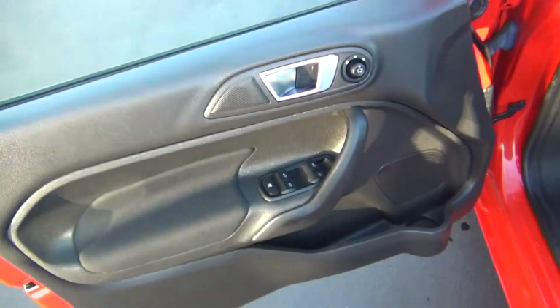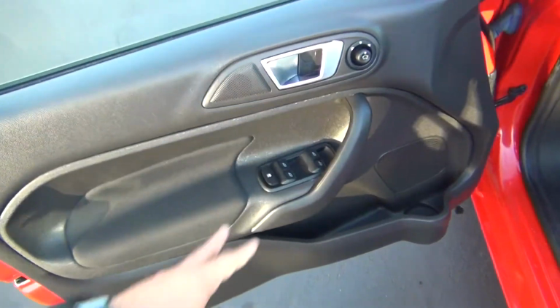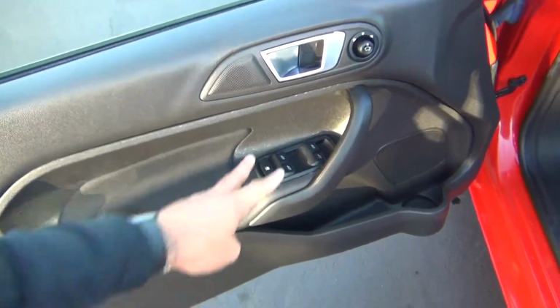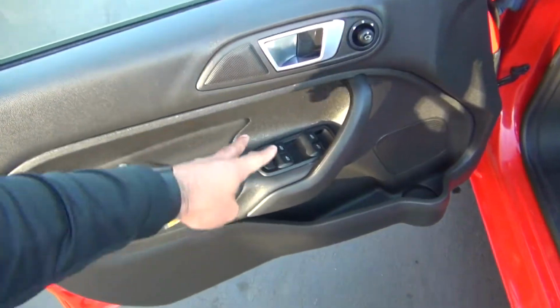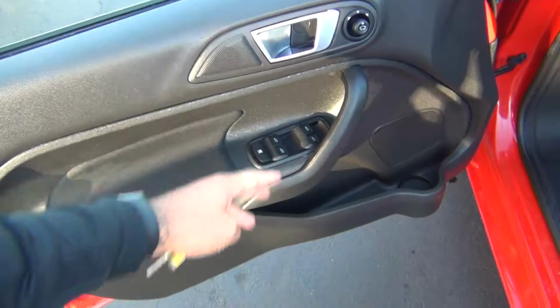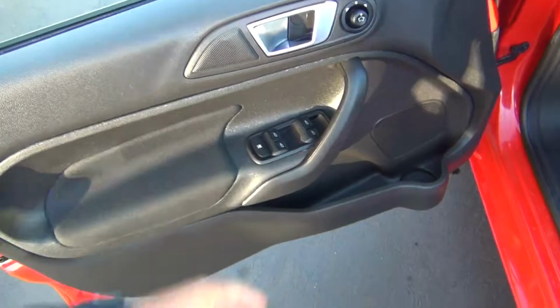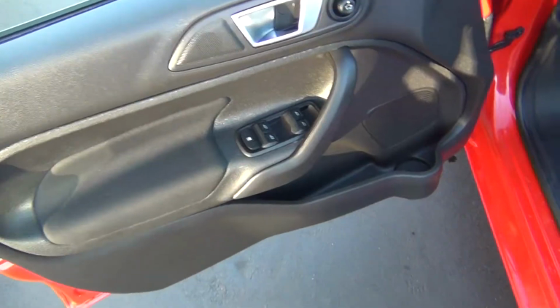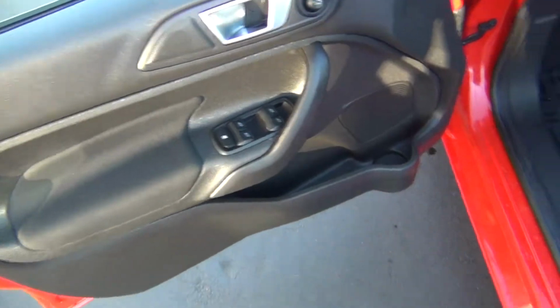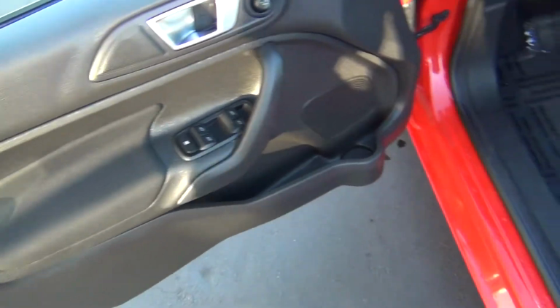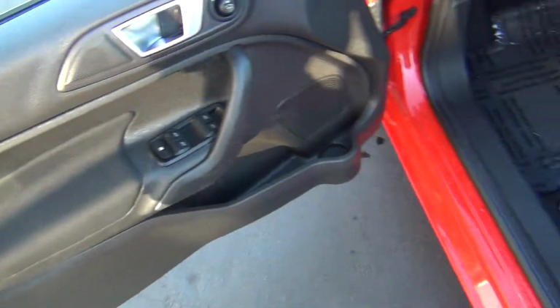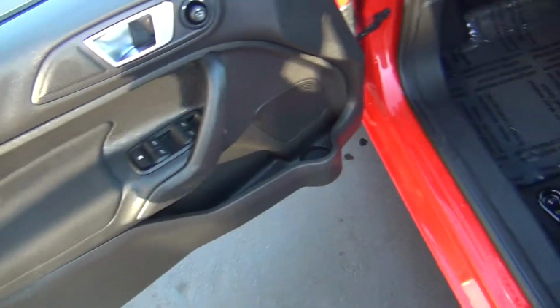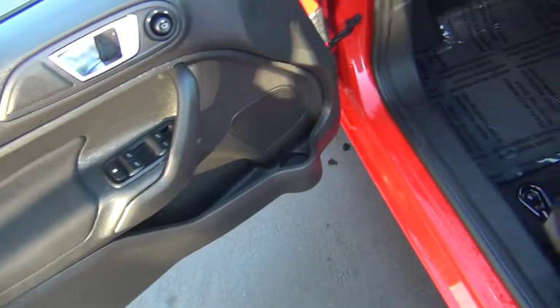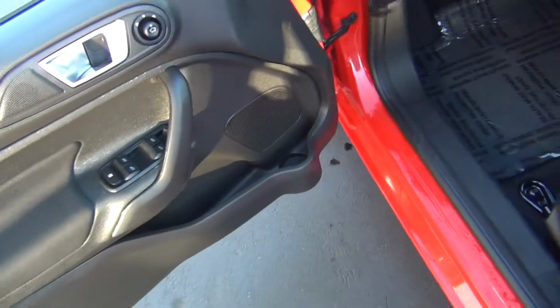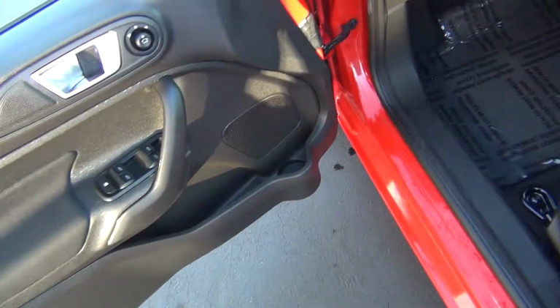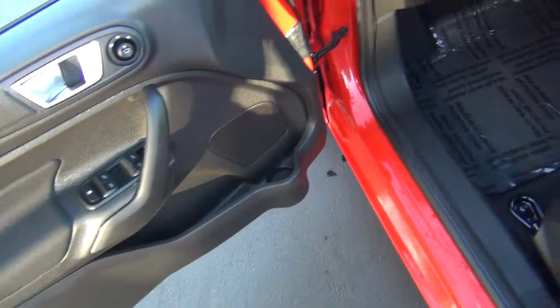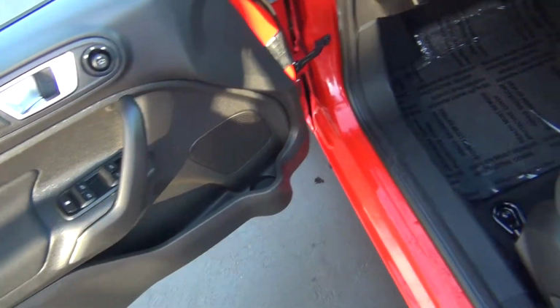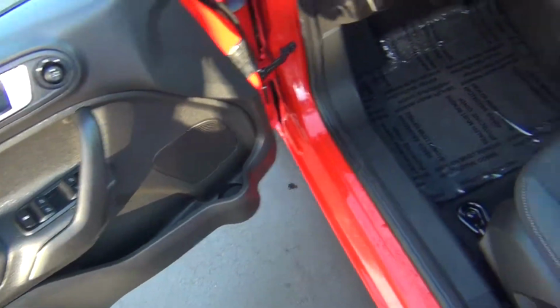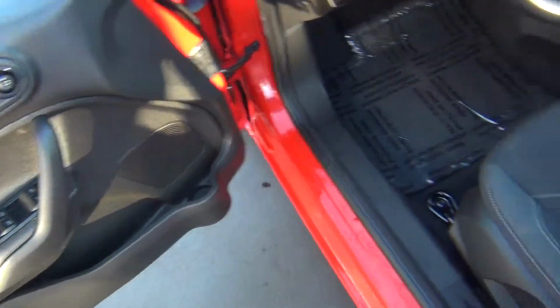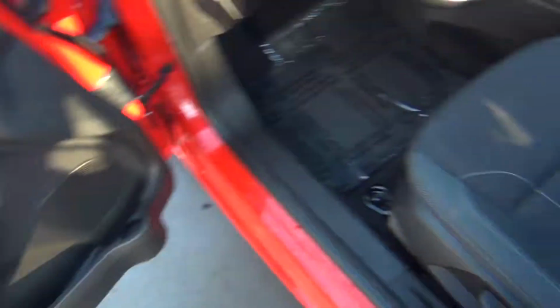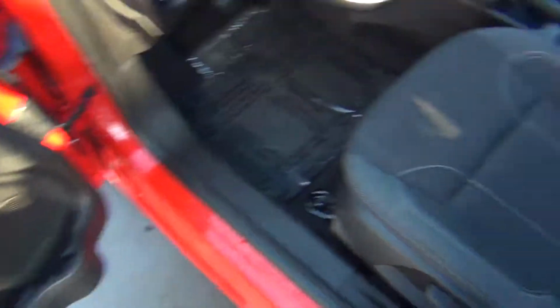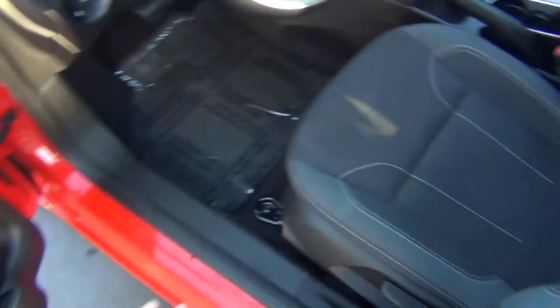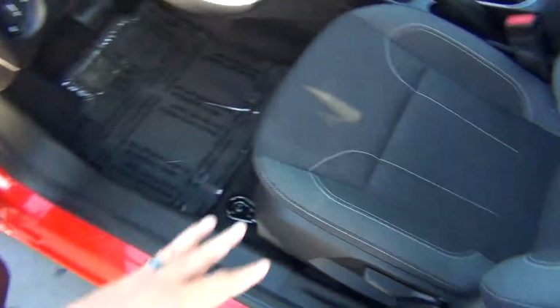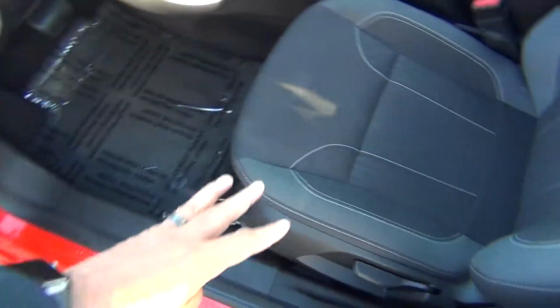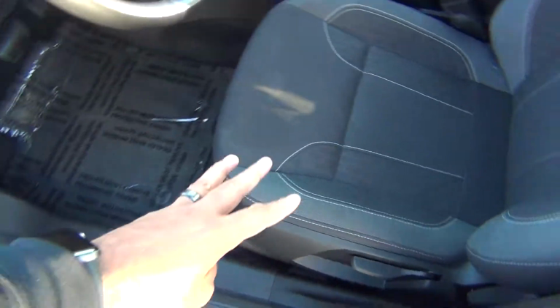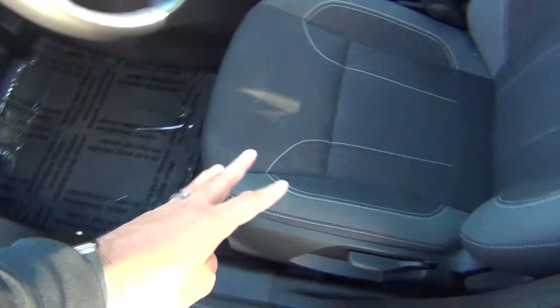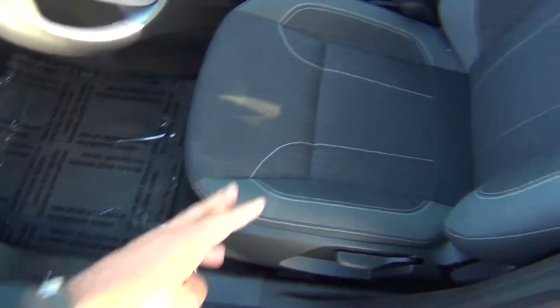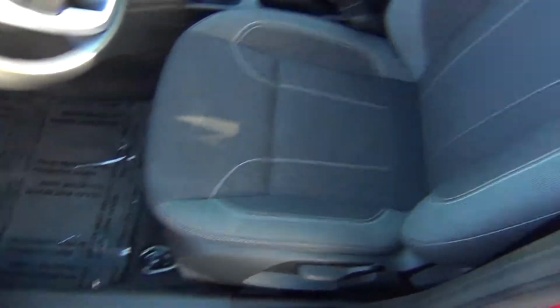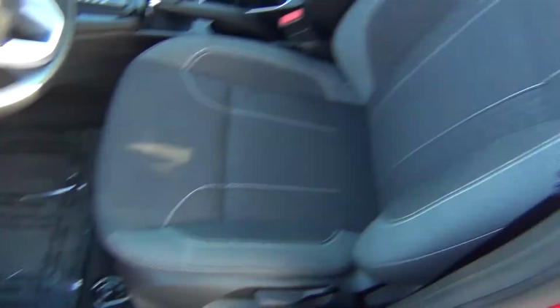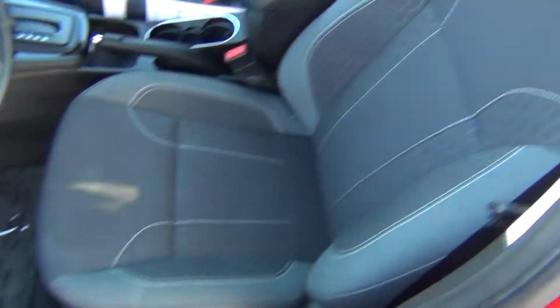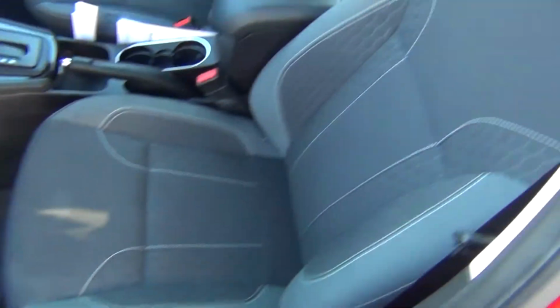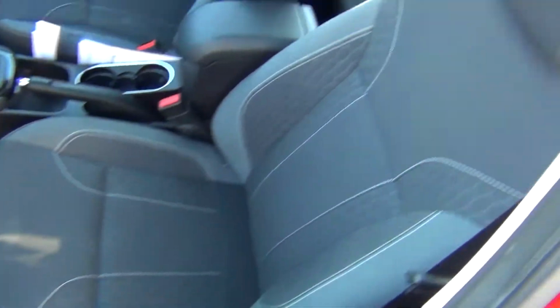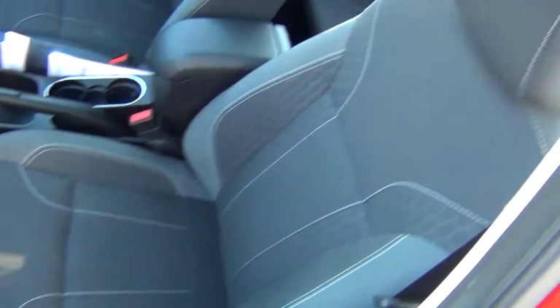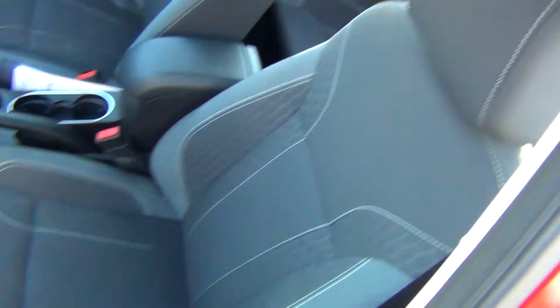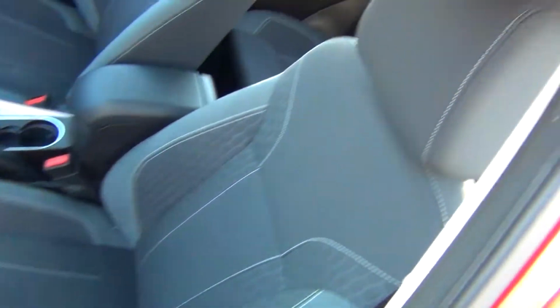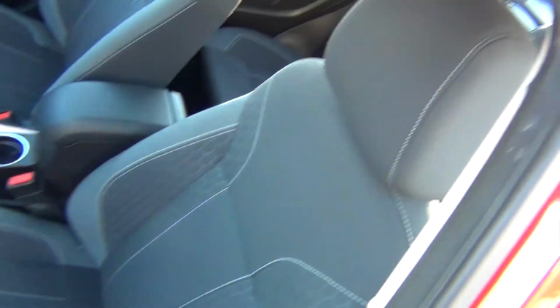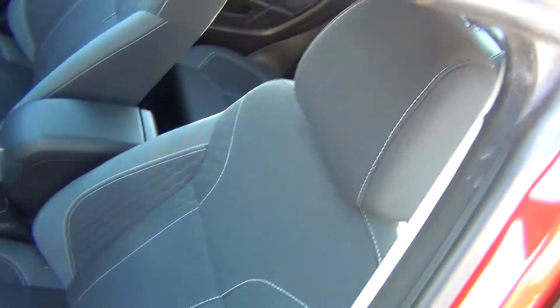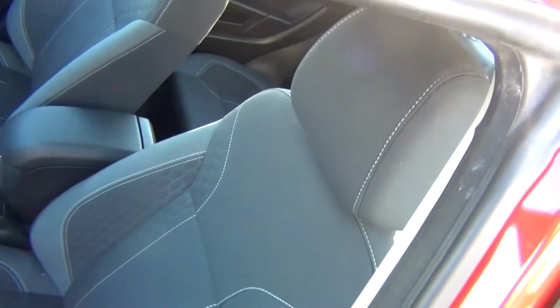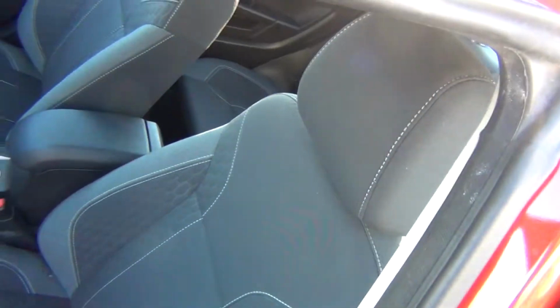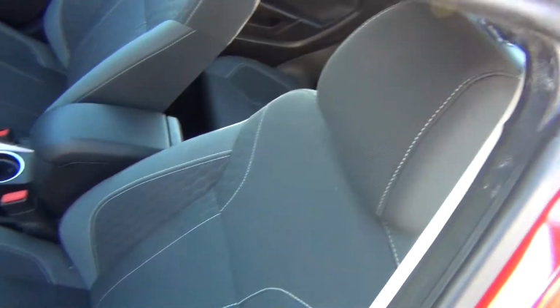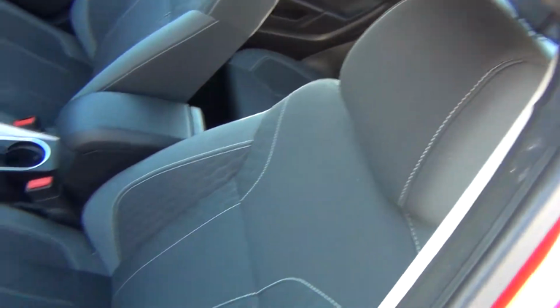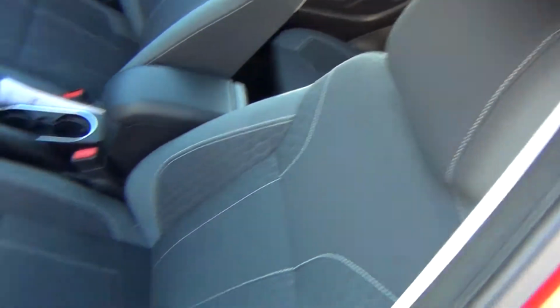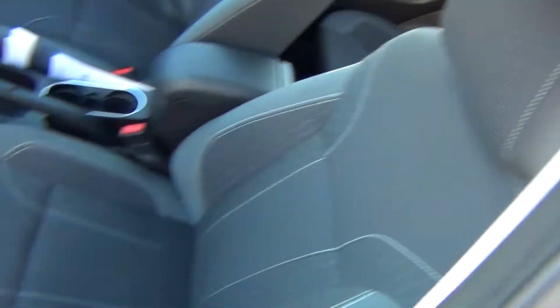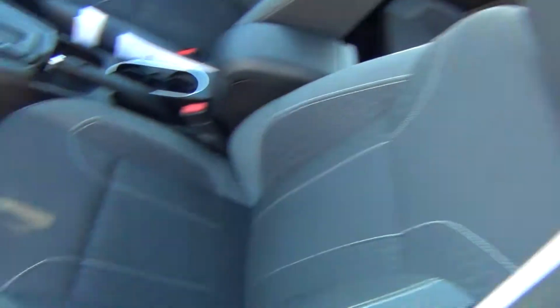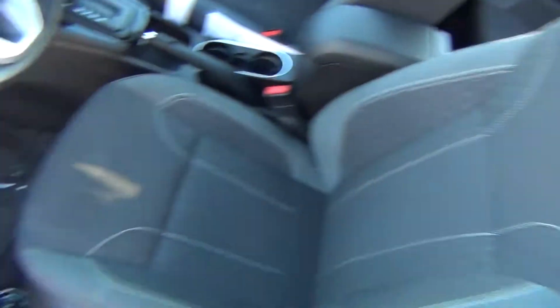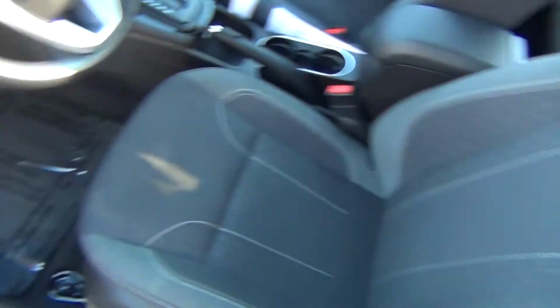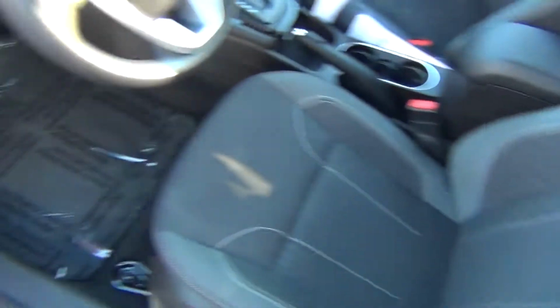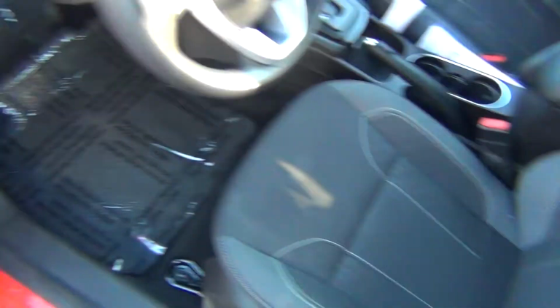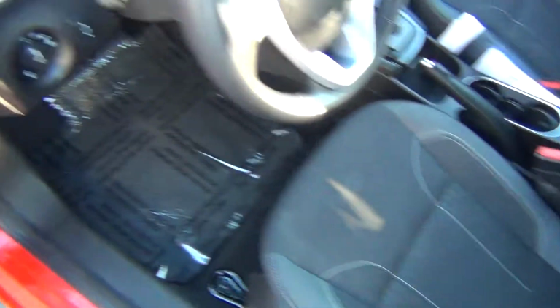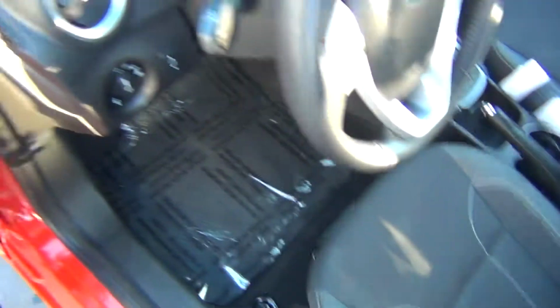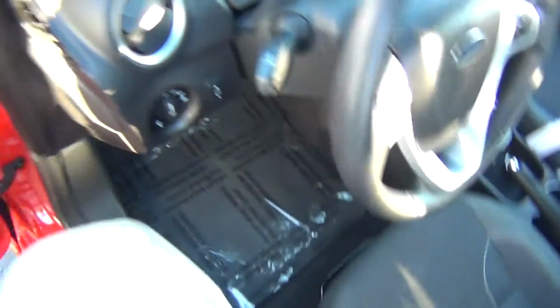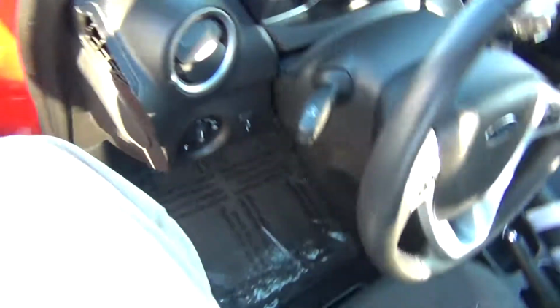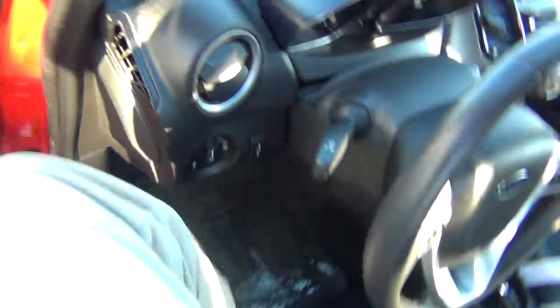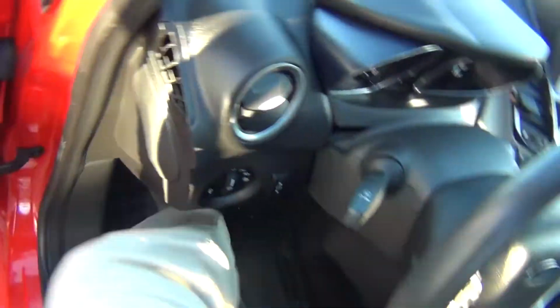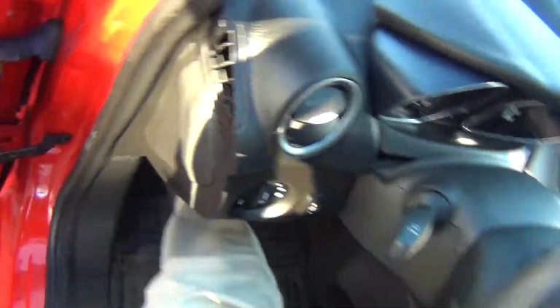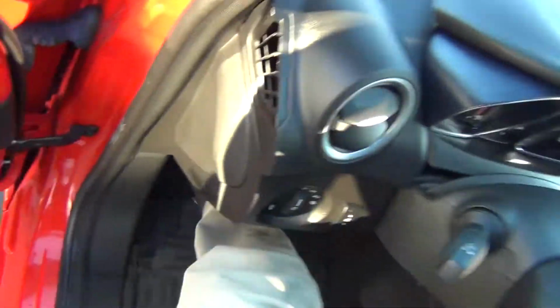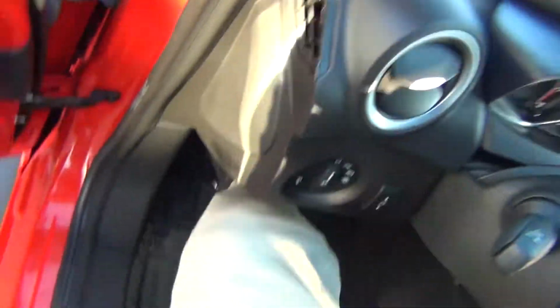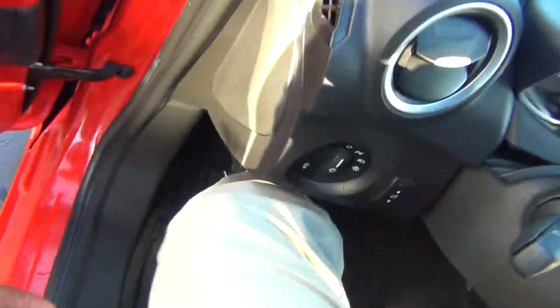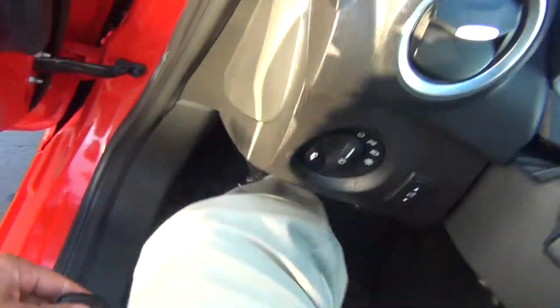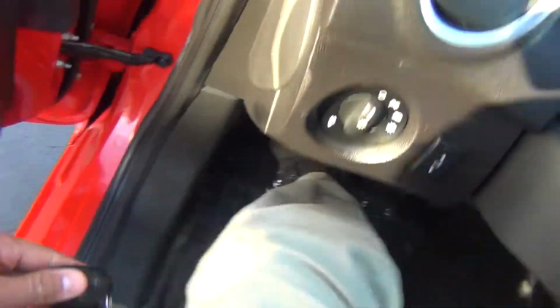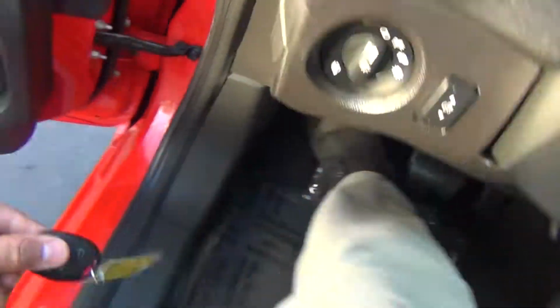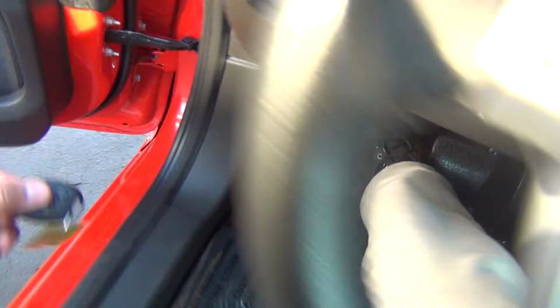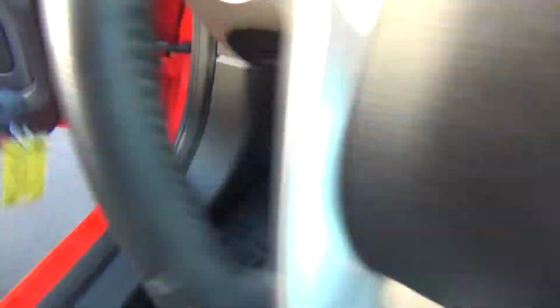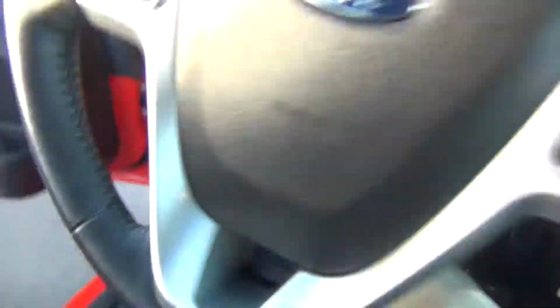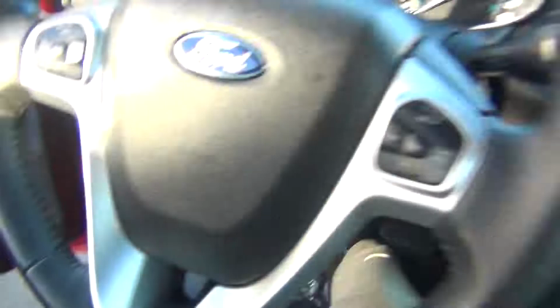Power windows, locks, and mirrors. The cloth is in excellent shape — there's no rips, tears, stains, or burn holes.